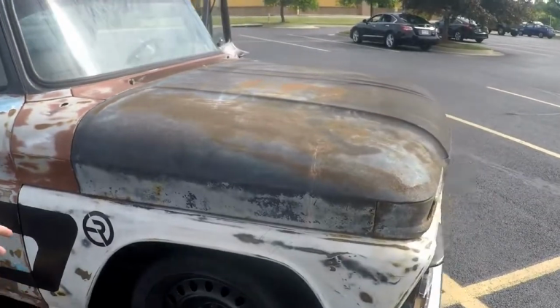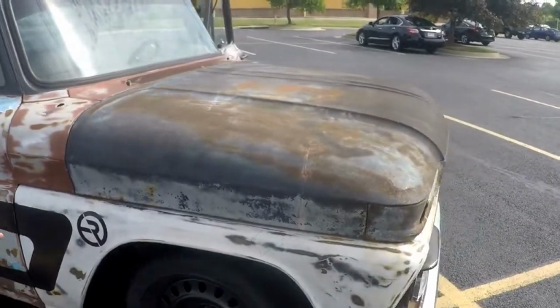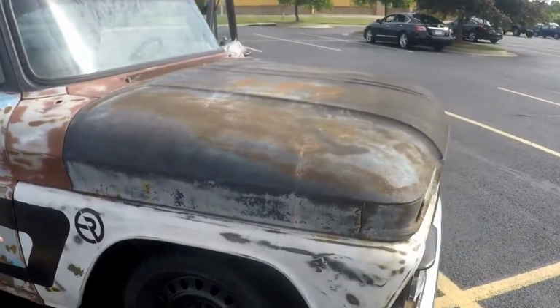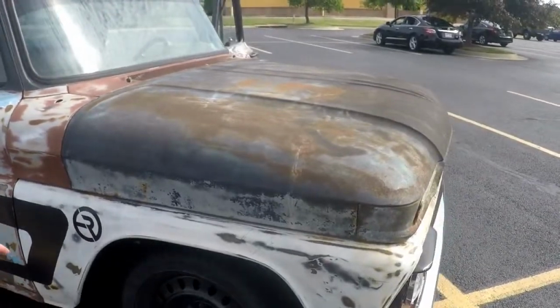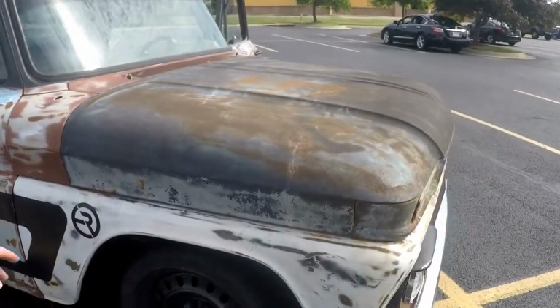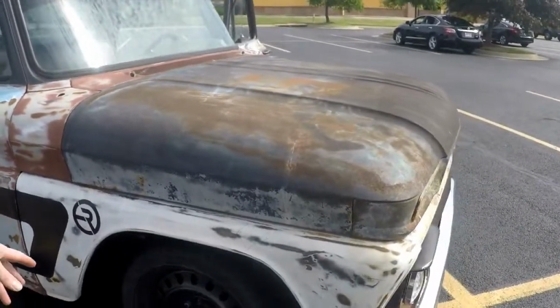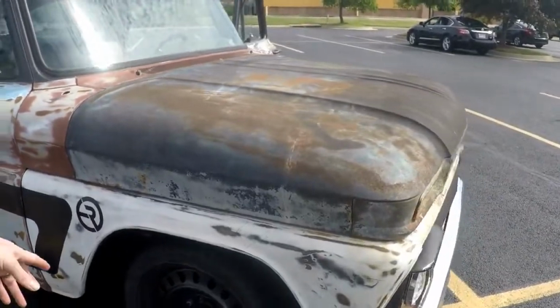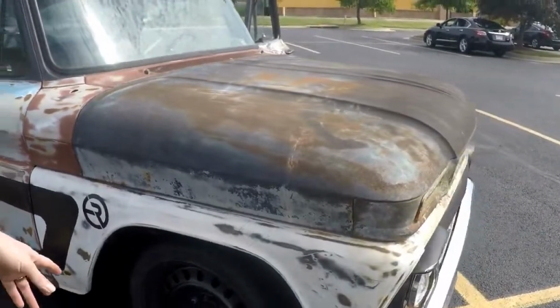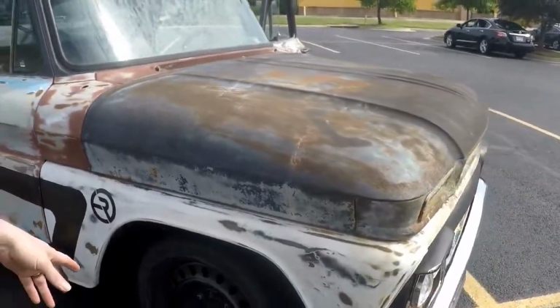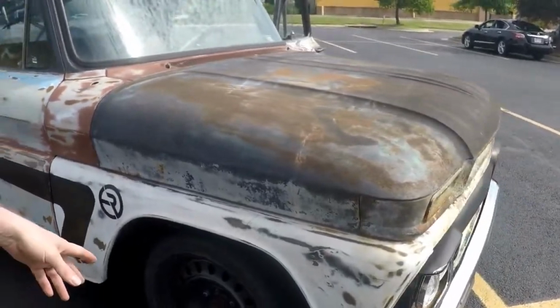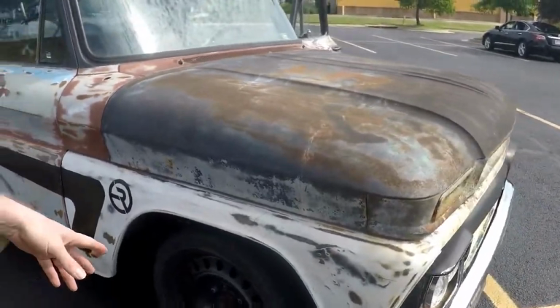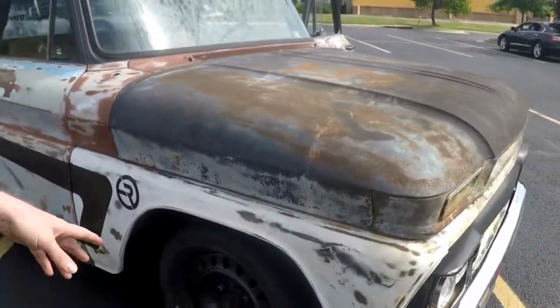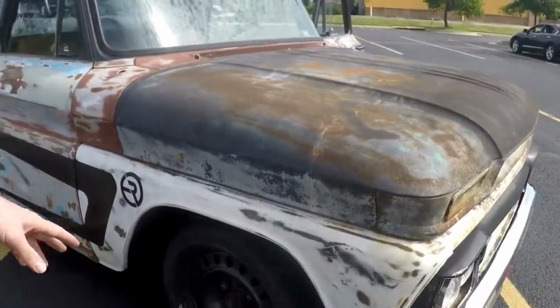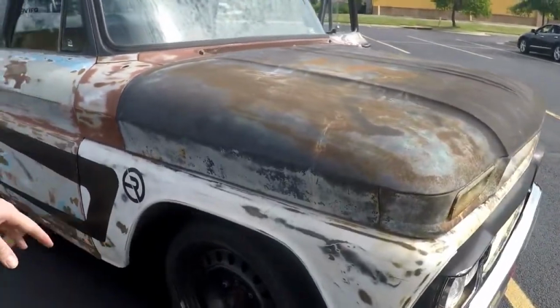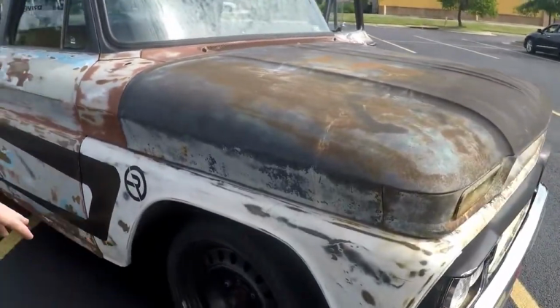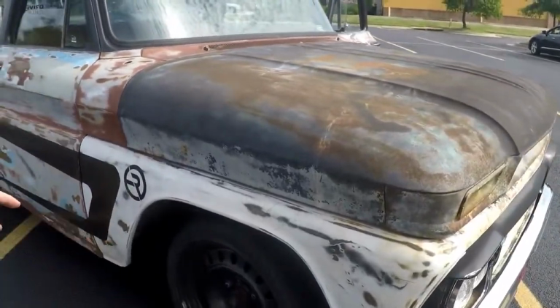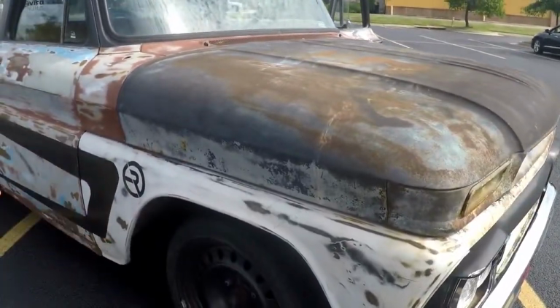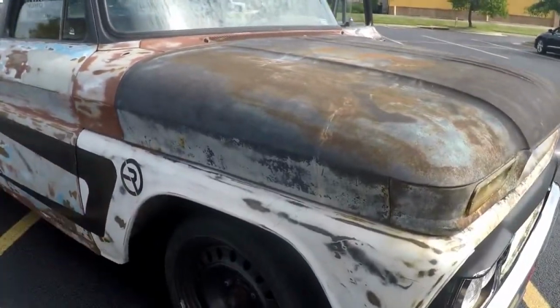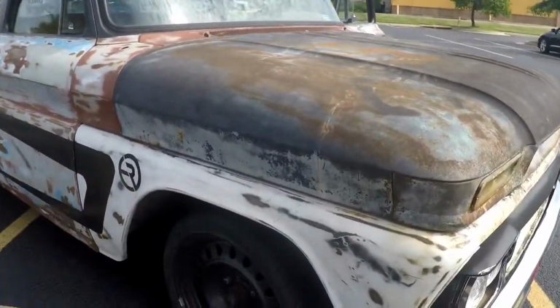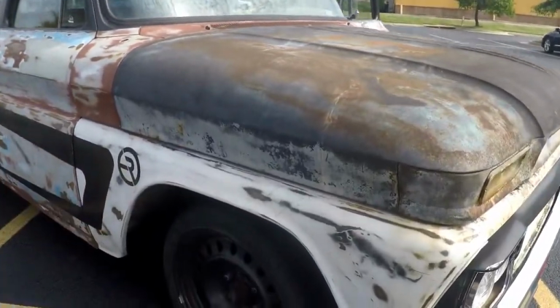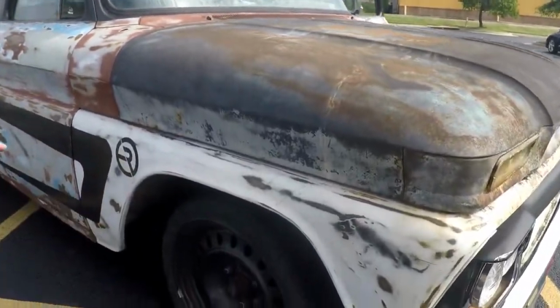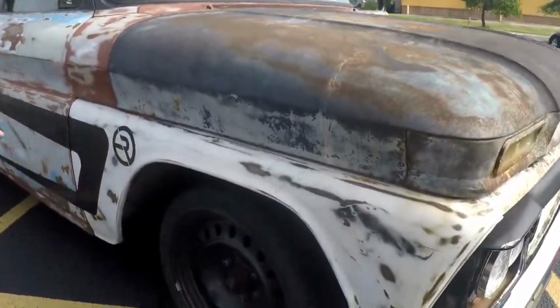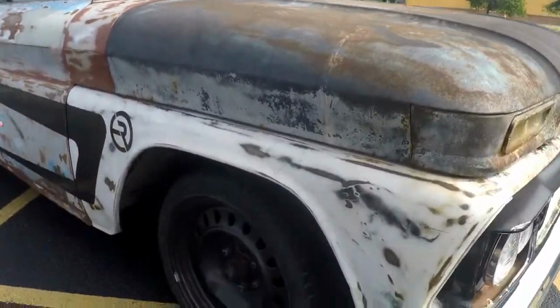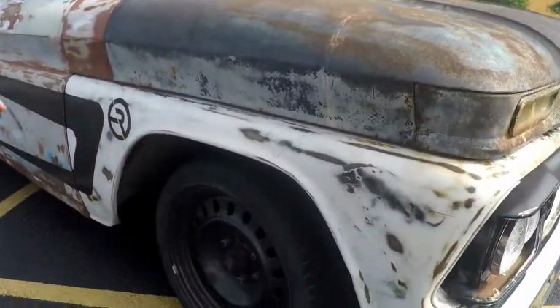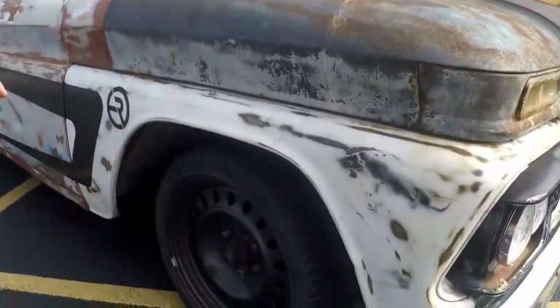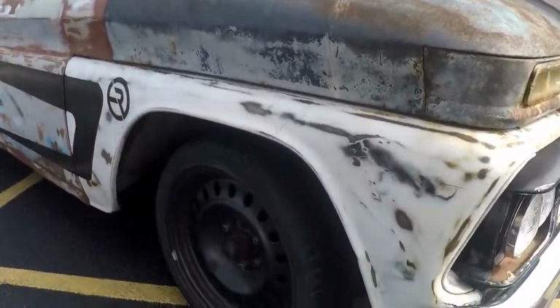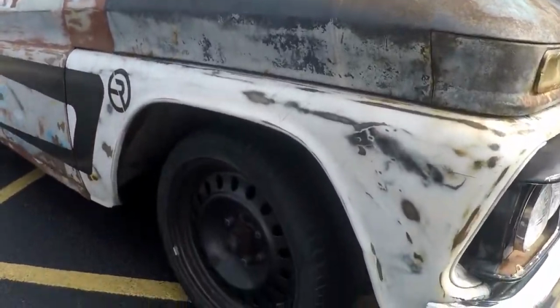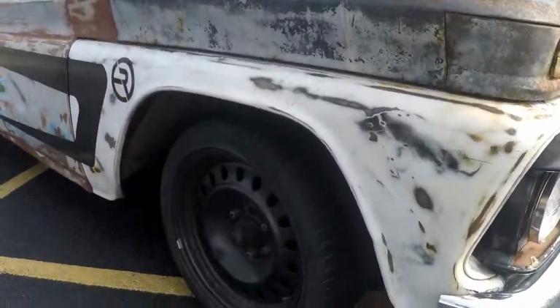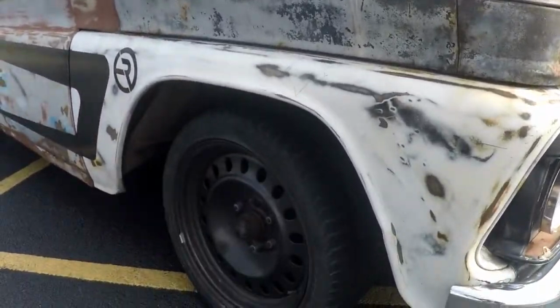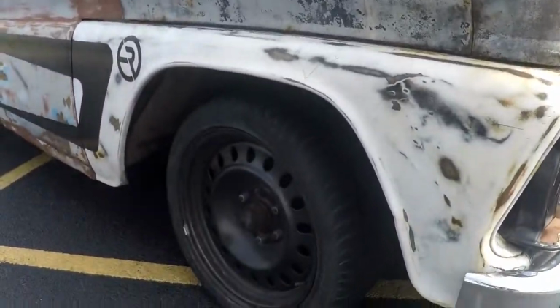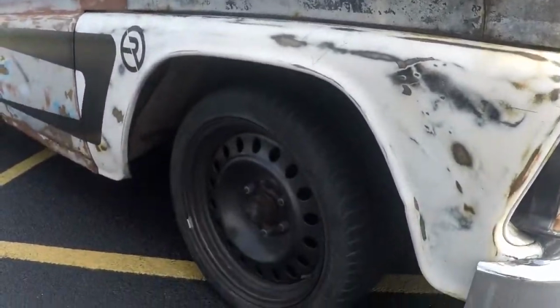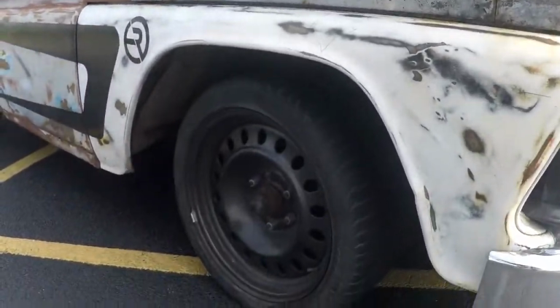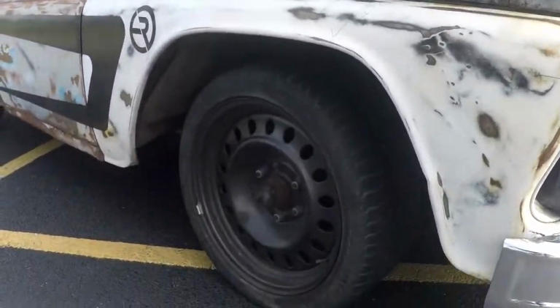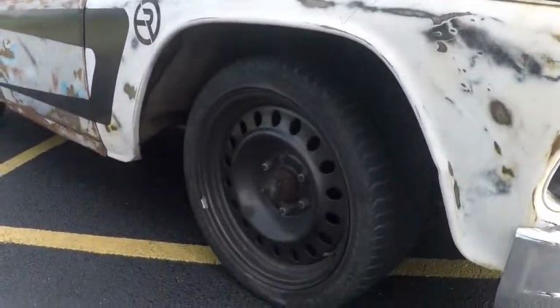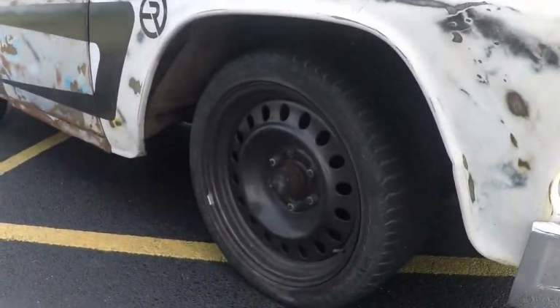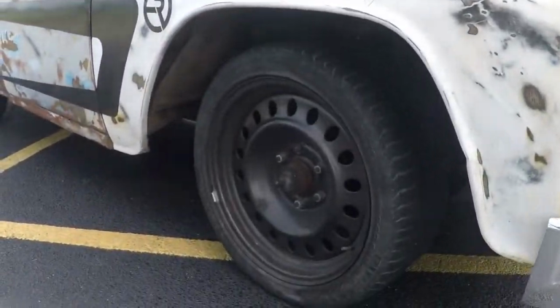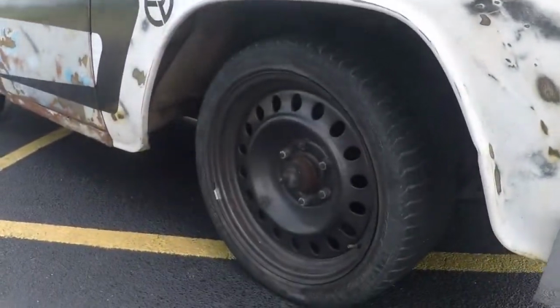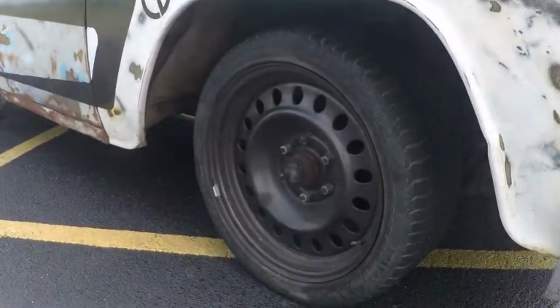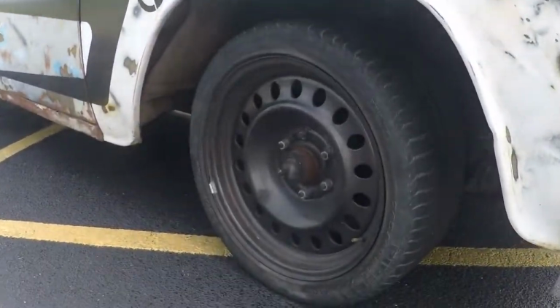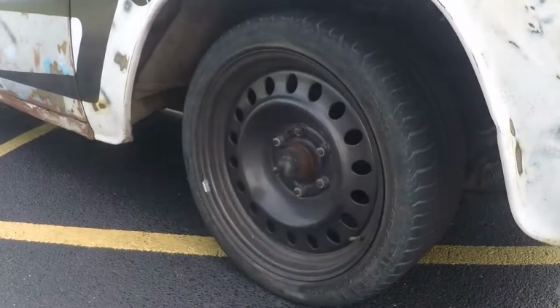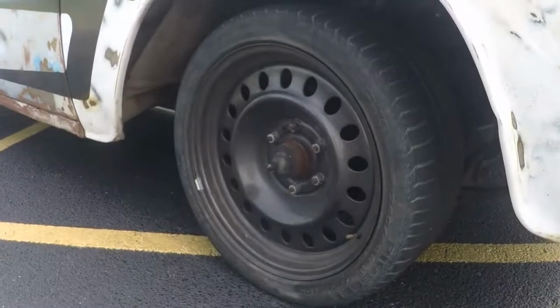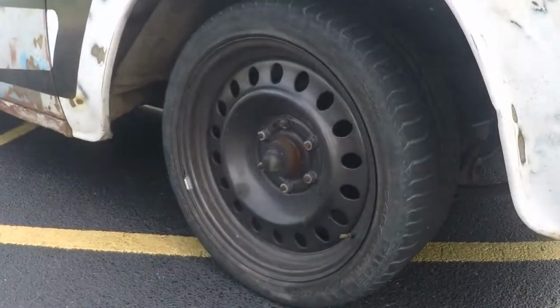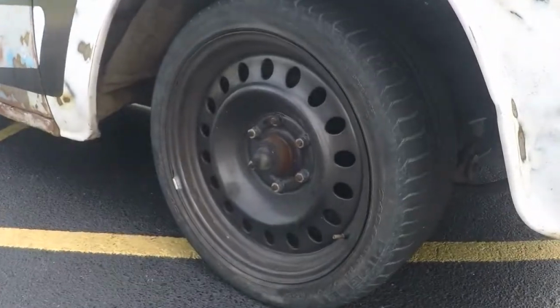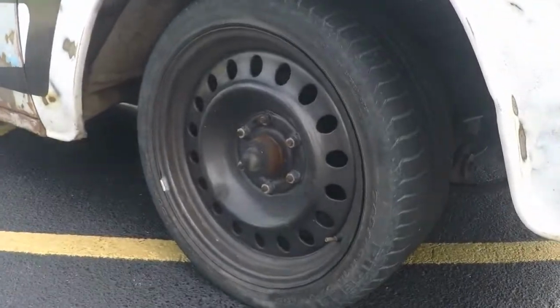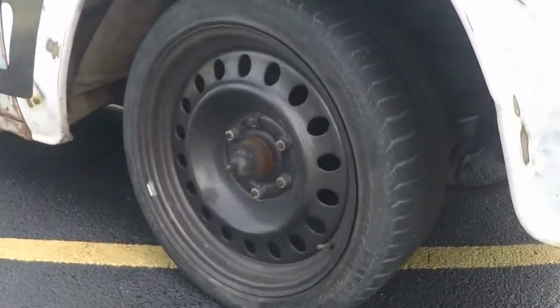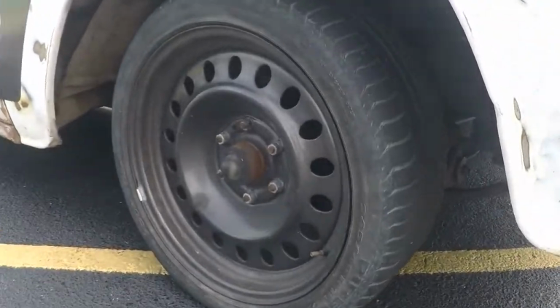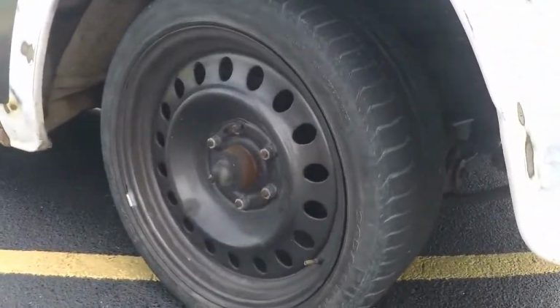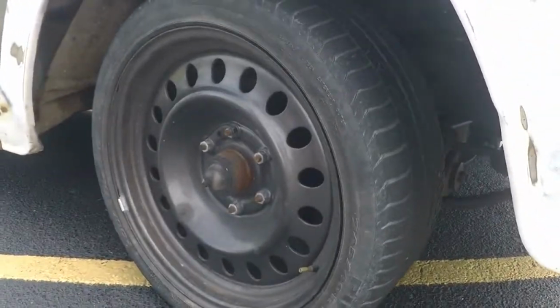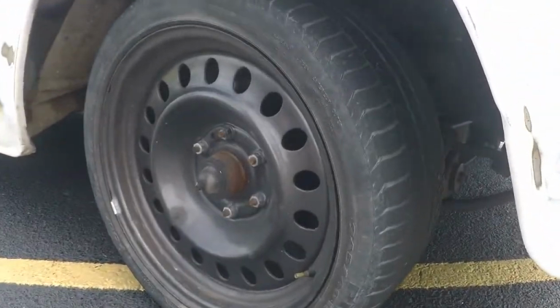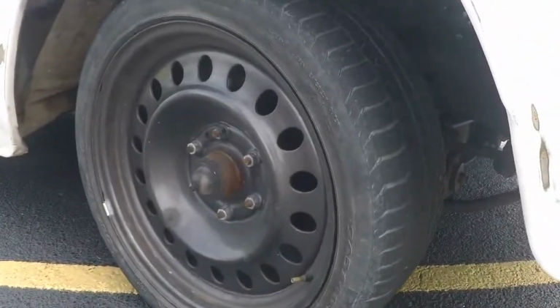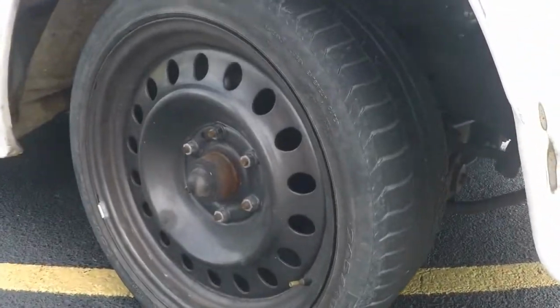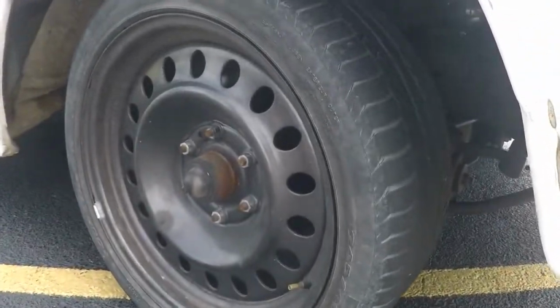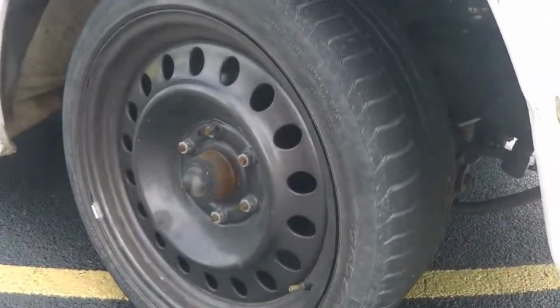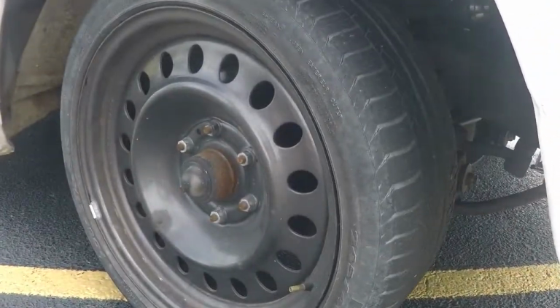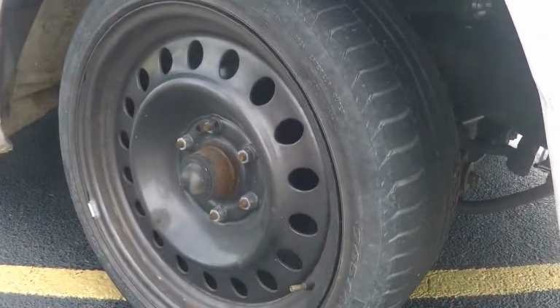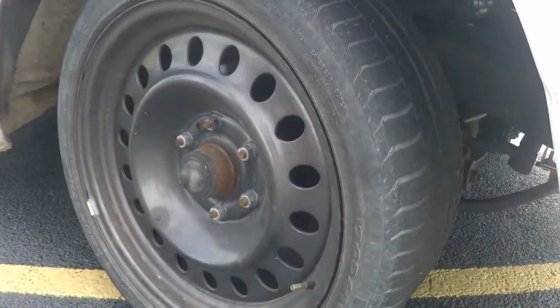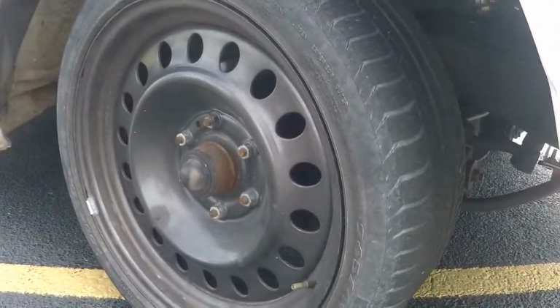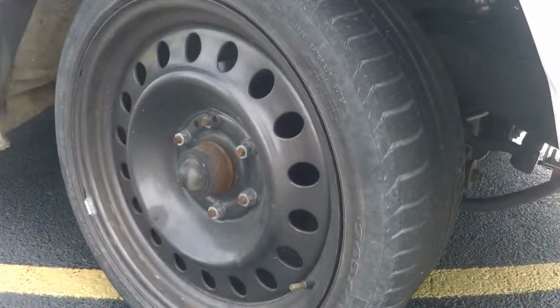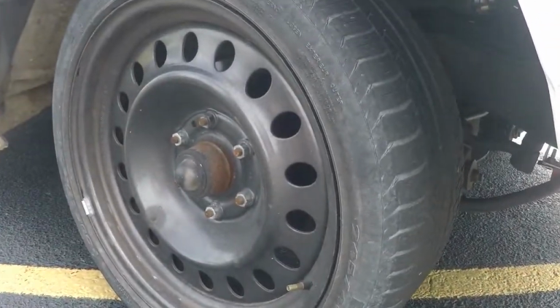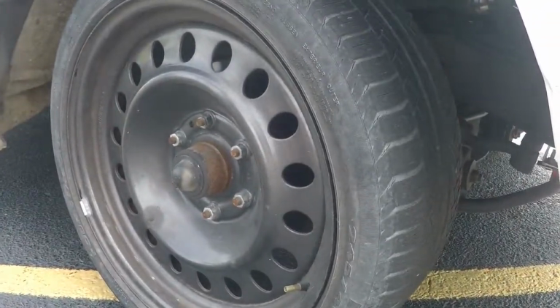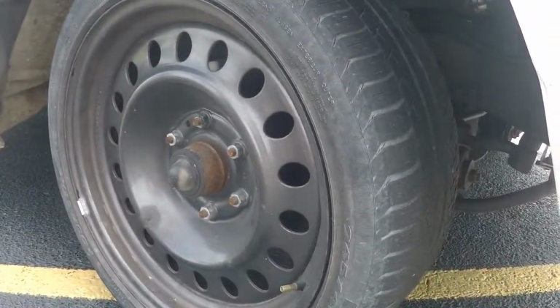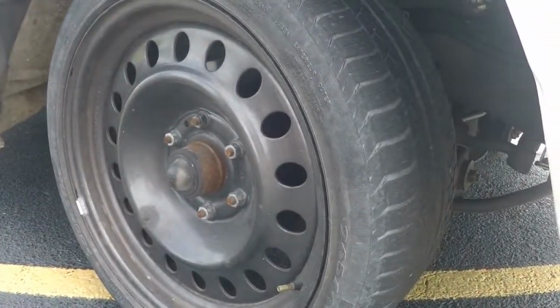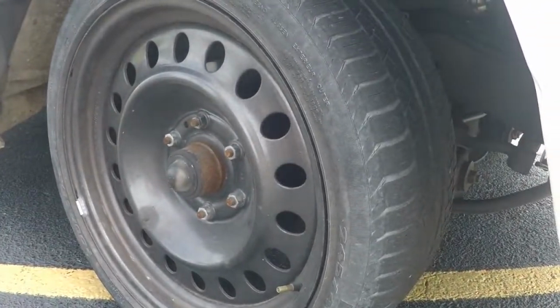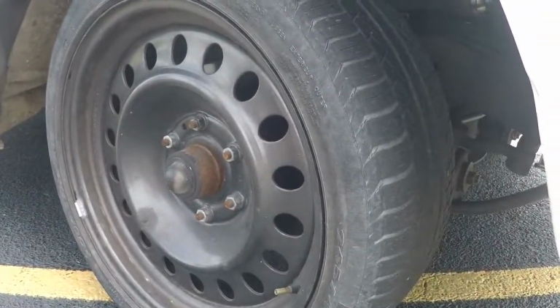One of the biggest questions I get asked all the time is: what are the wheels? That's an 18-inch Nissan Titan actual steel spare.